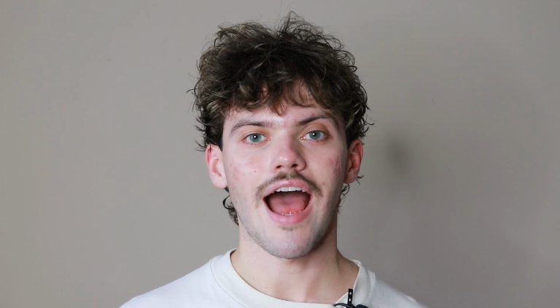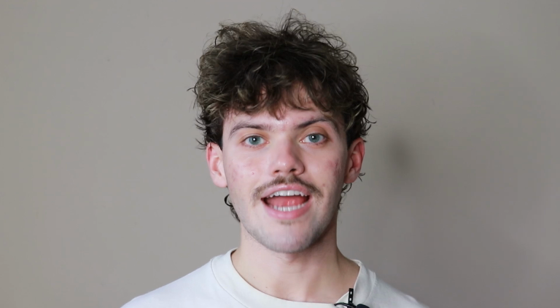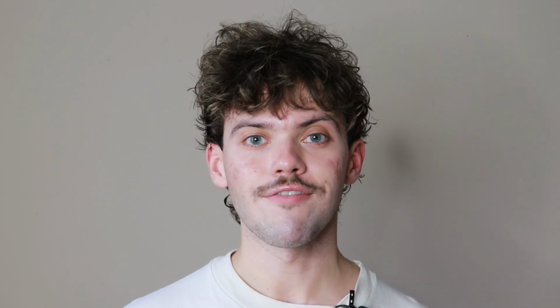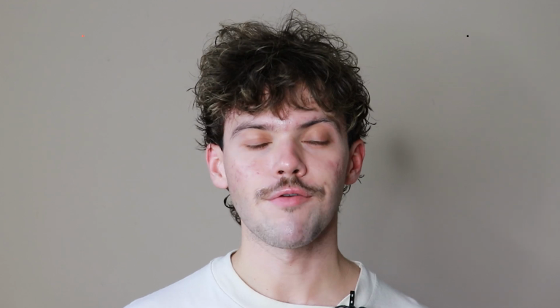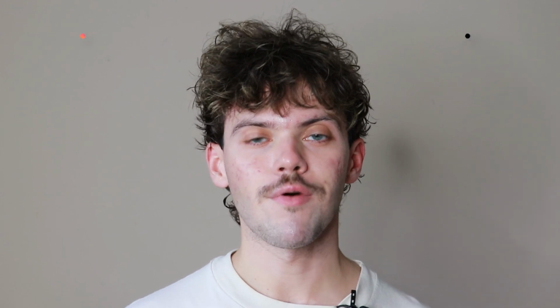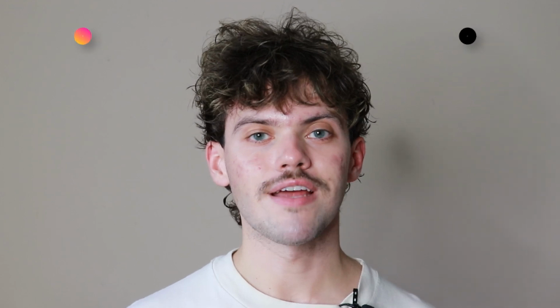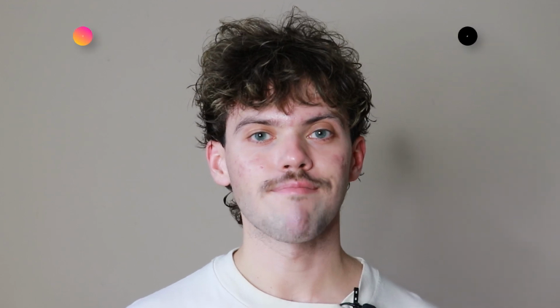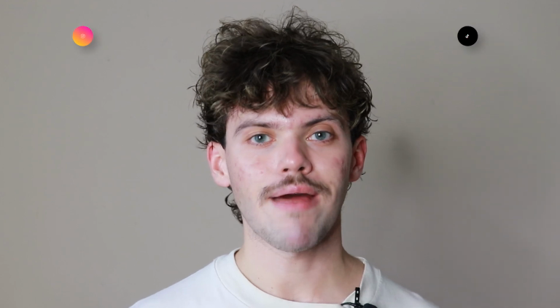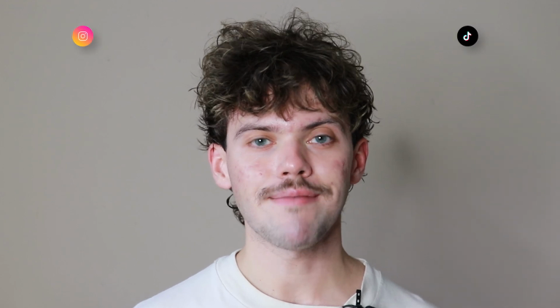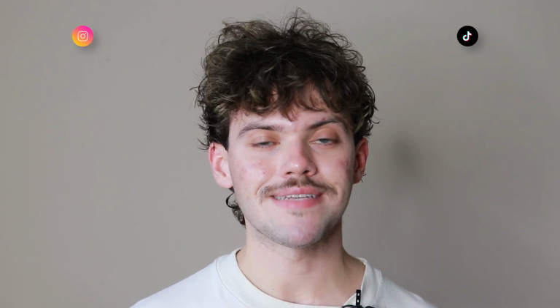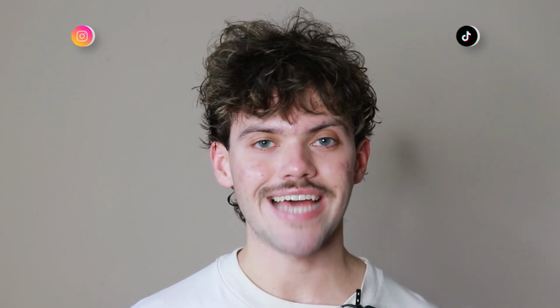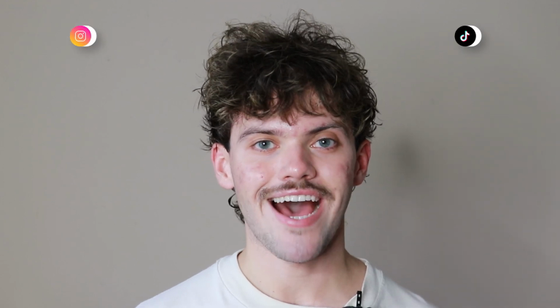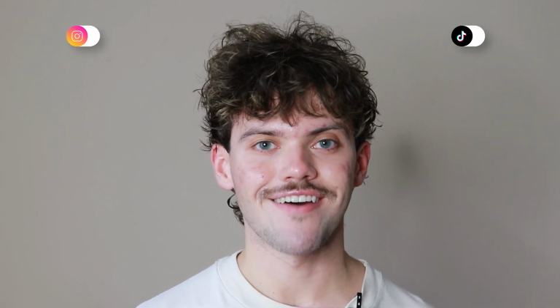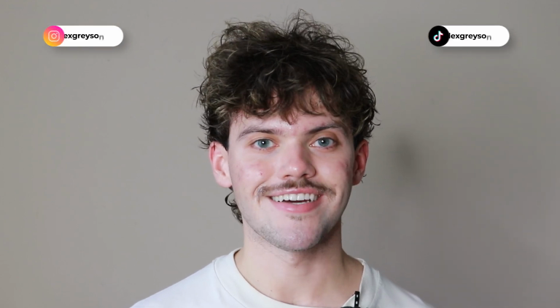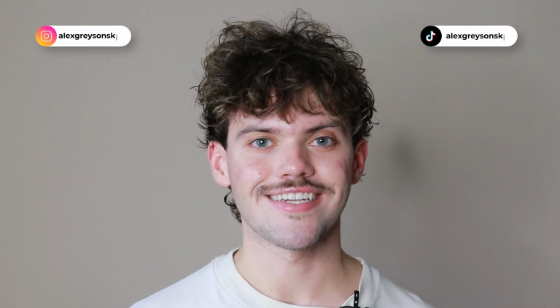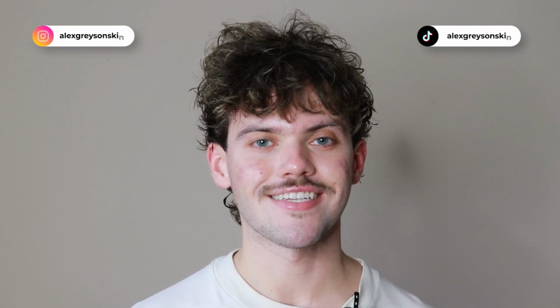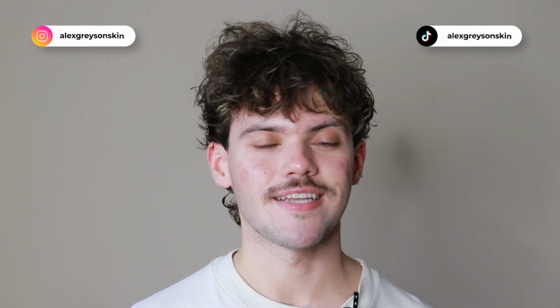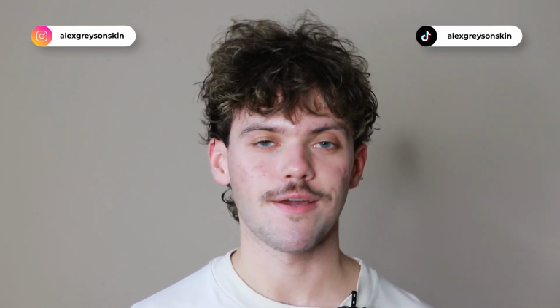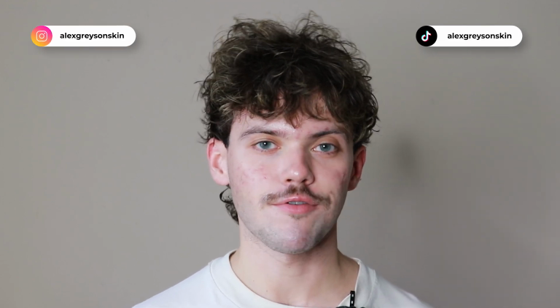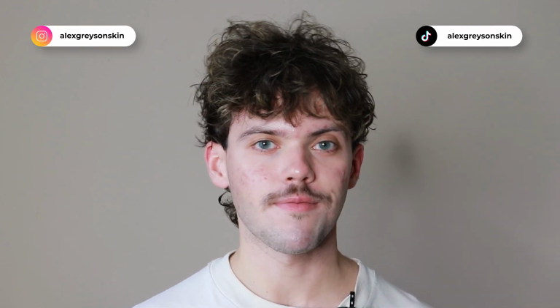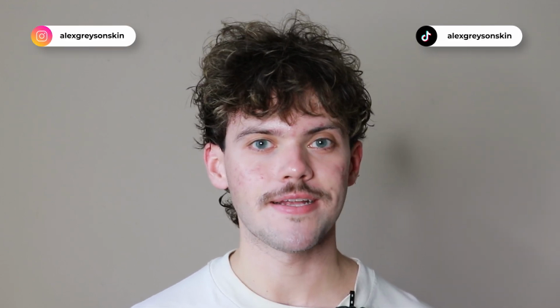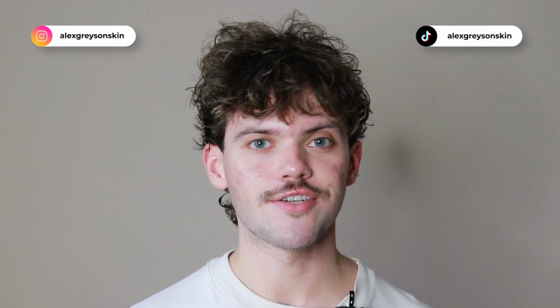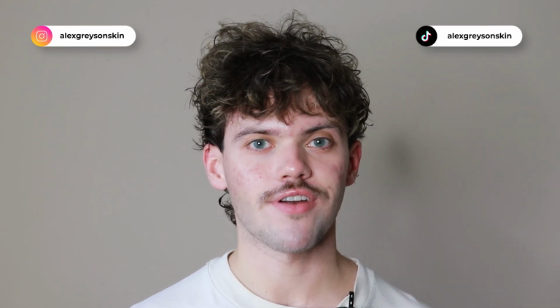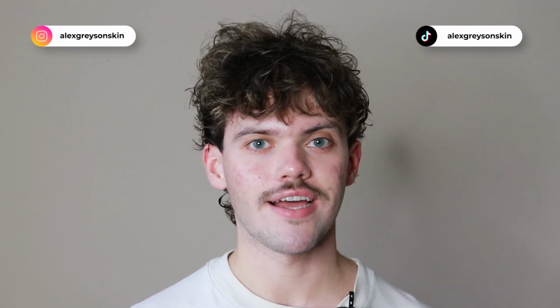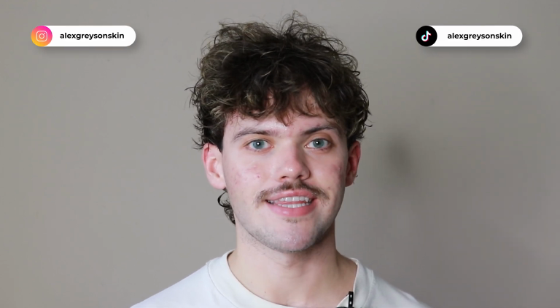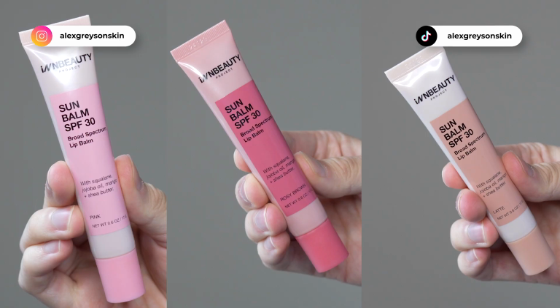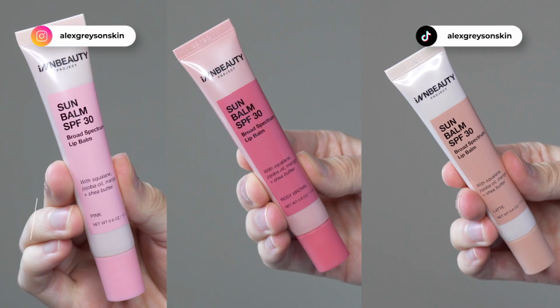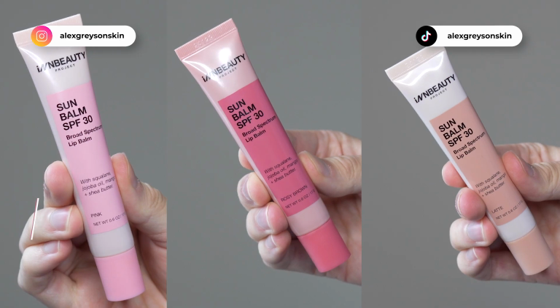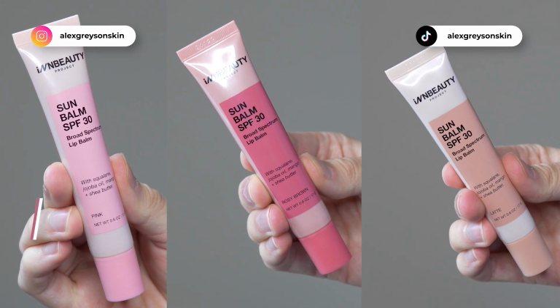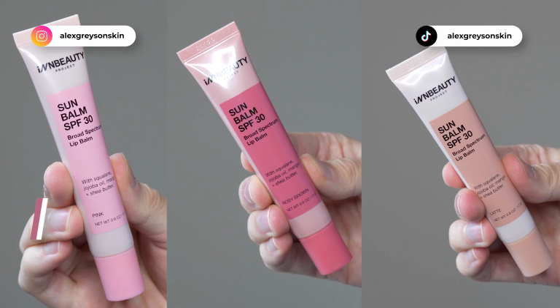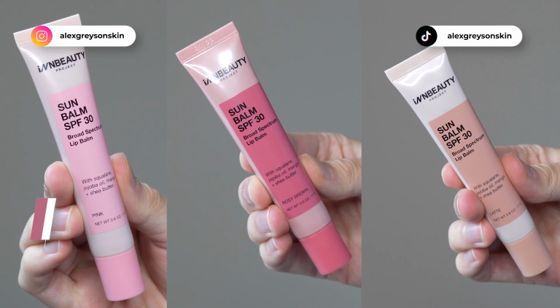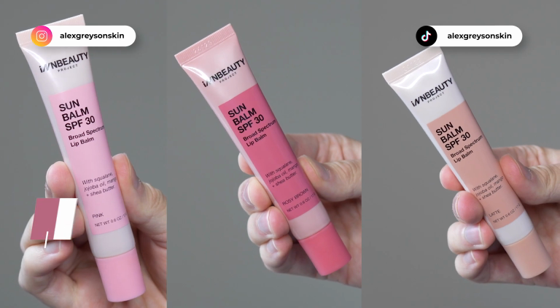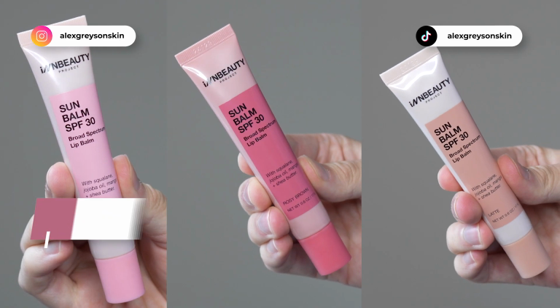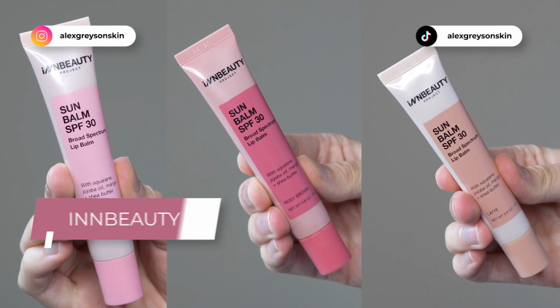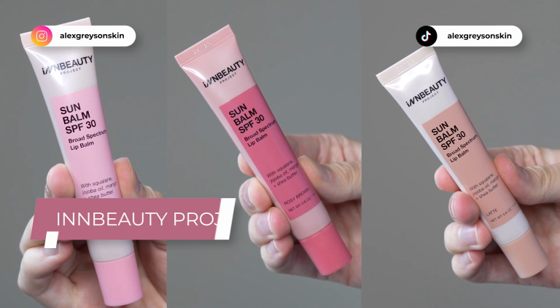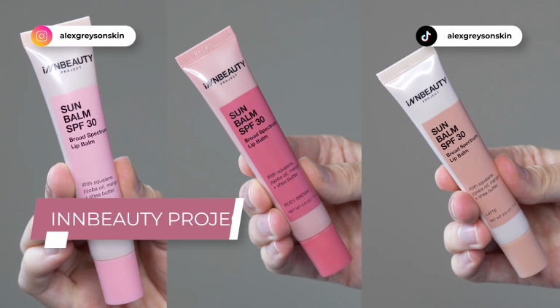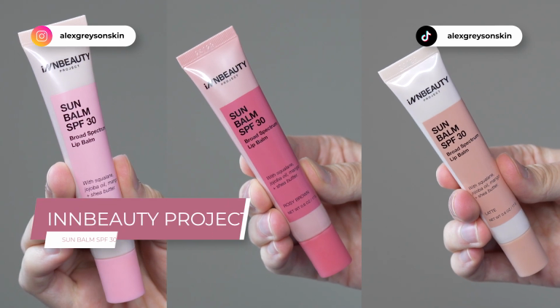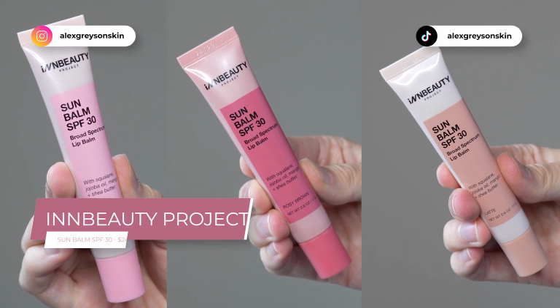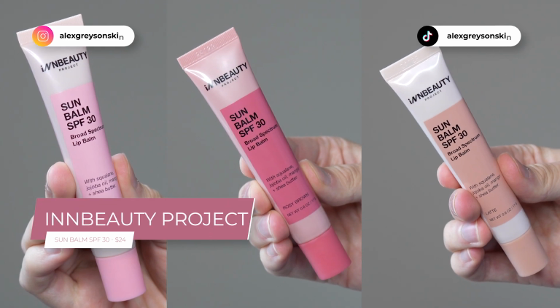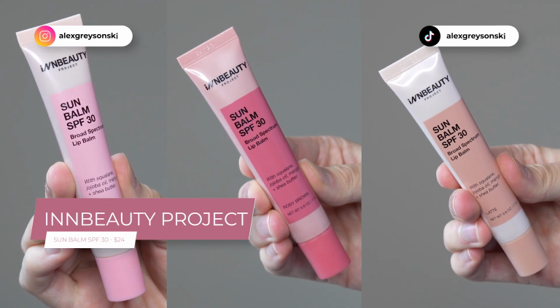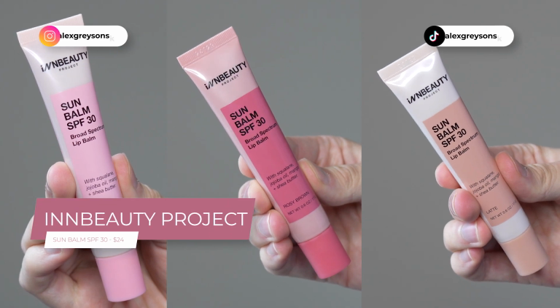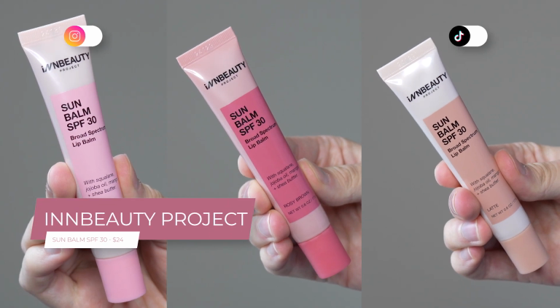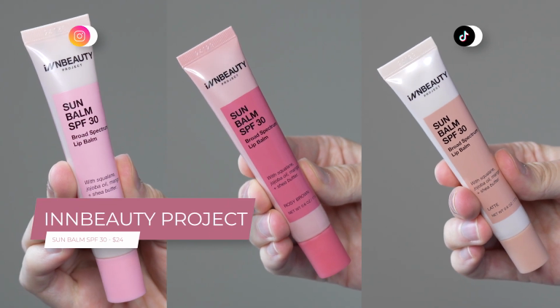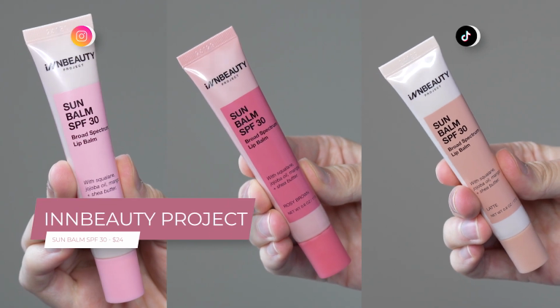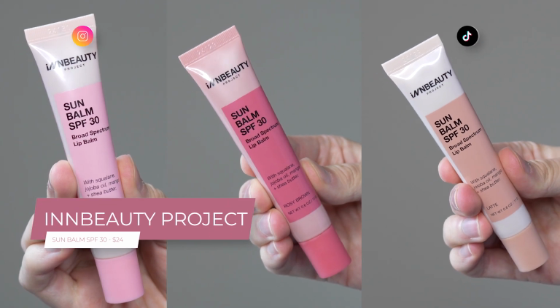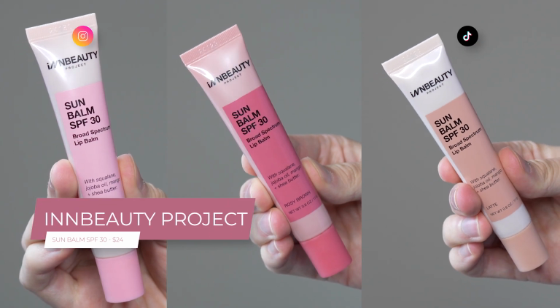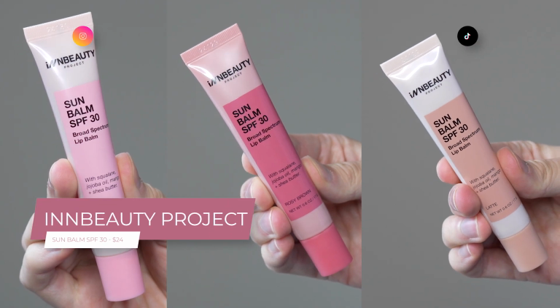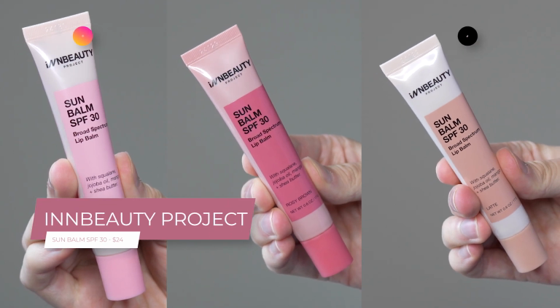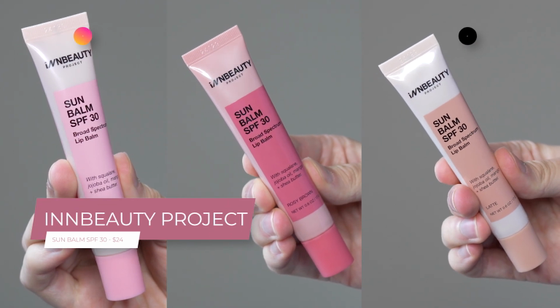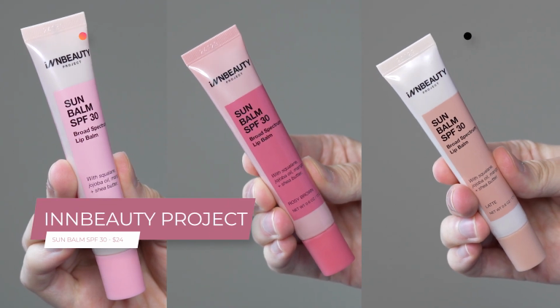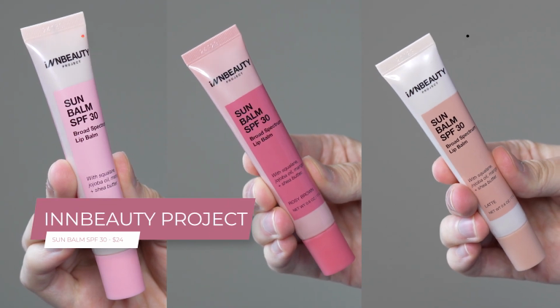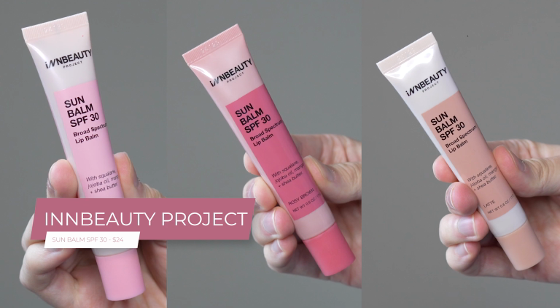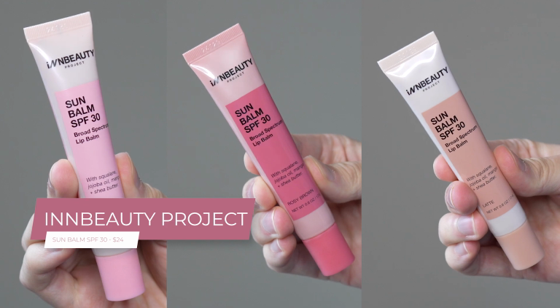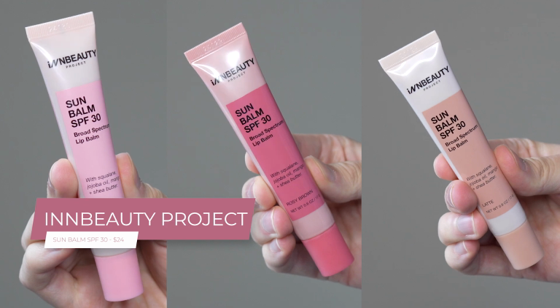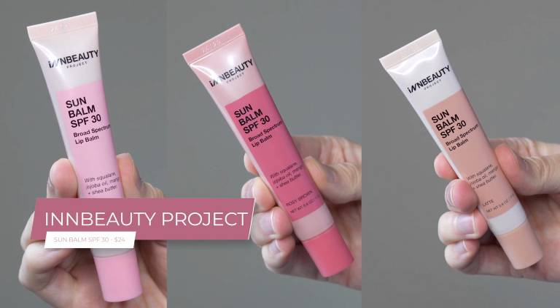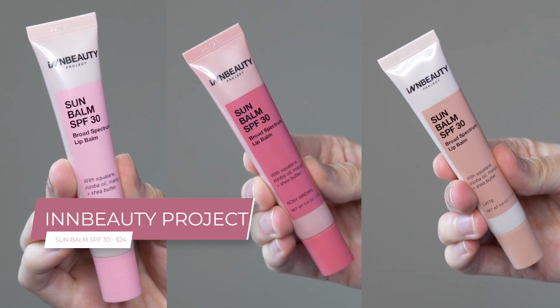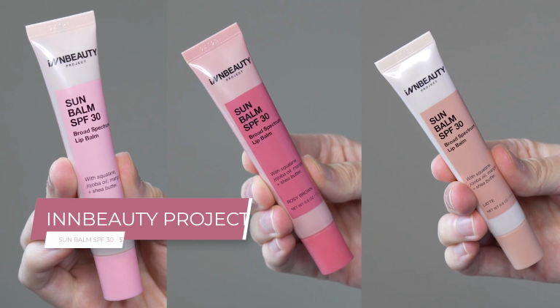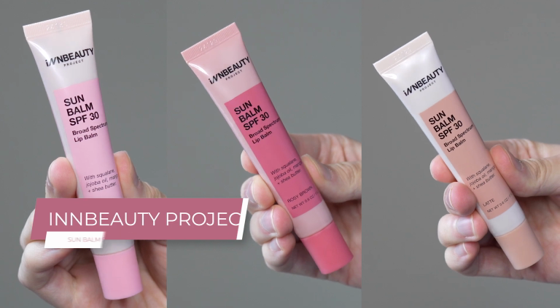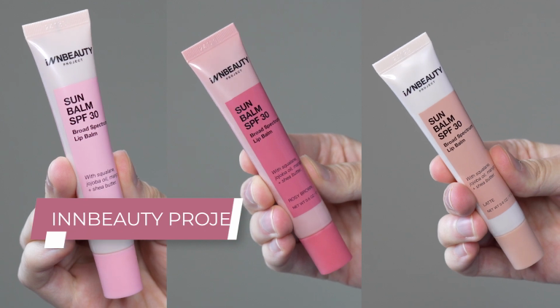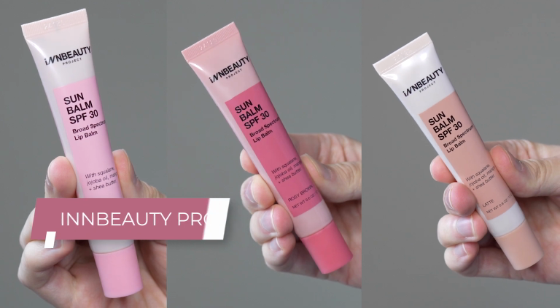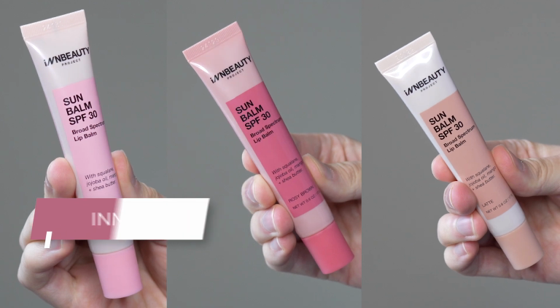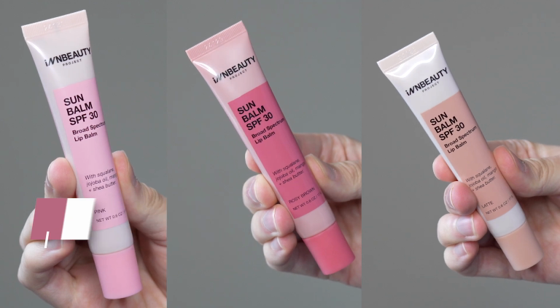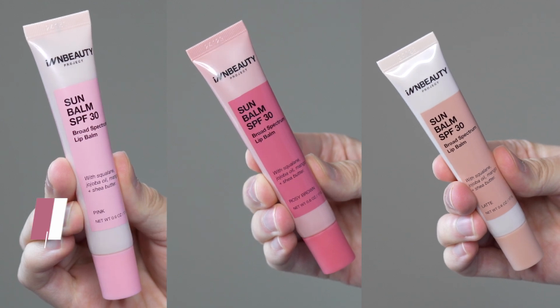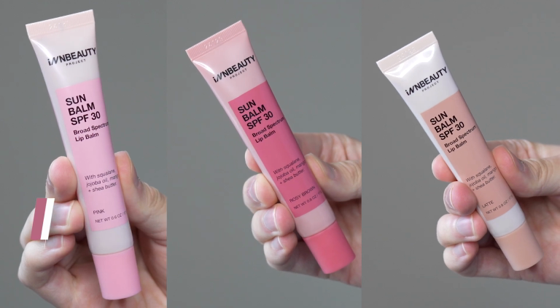Hi everyone, my name is Alex. Today I'm going to be trying the NBeauty Project Sun Balm SPF 30. This product retails for $24.